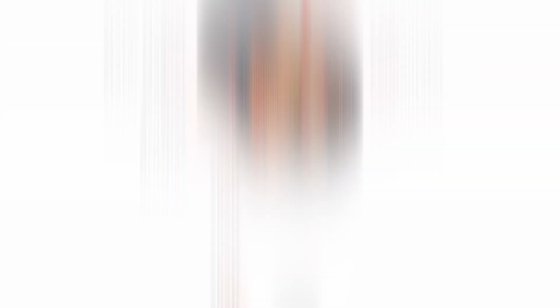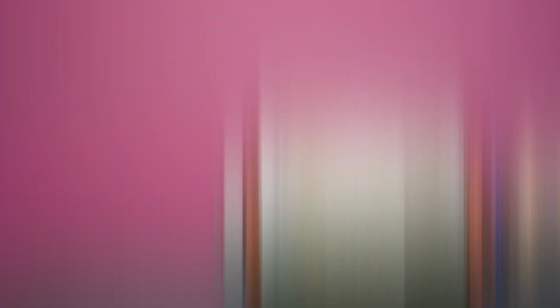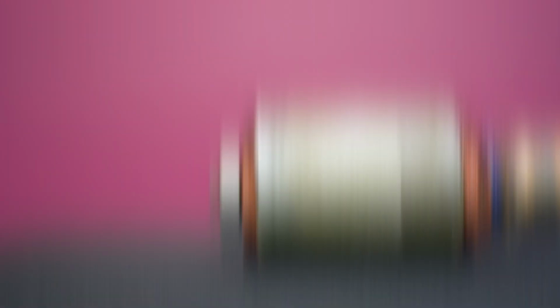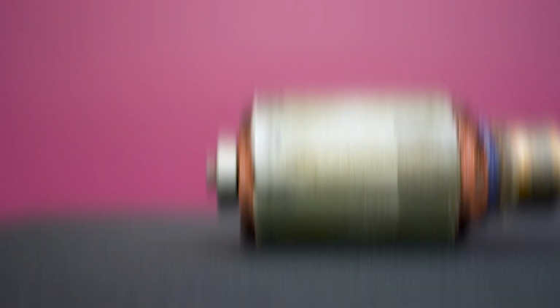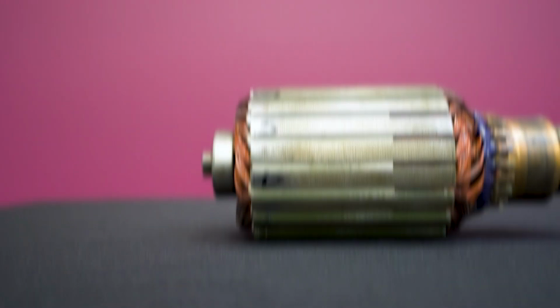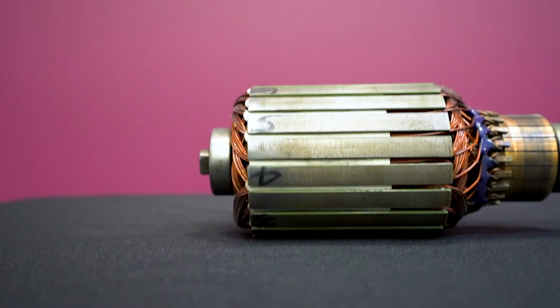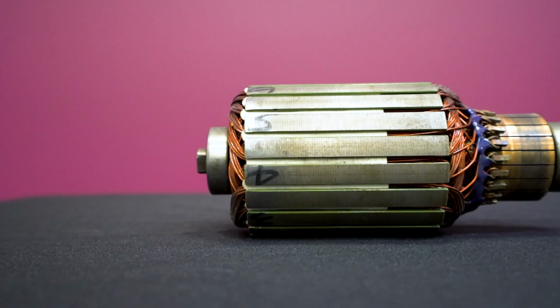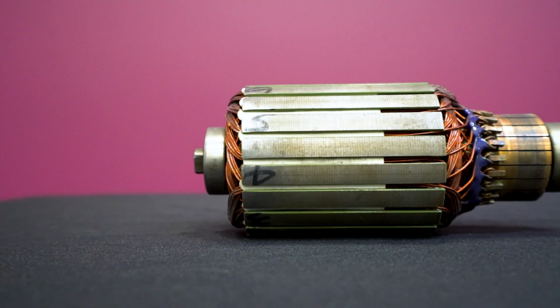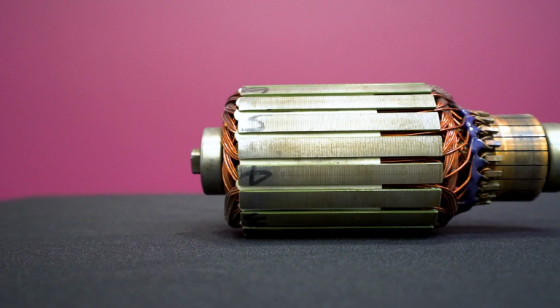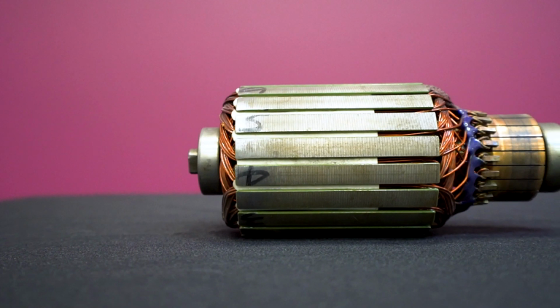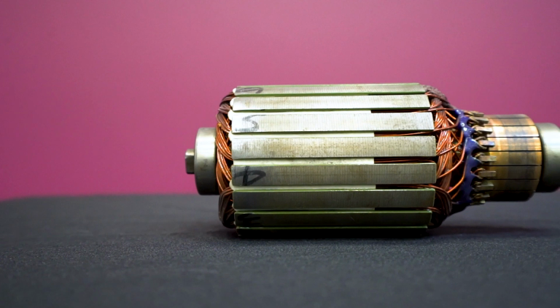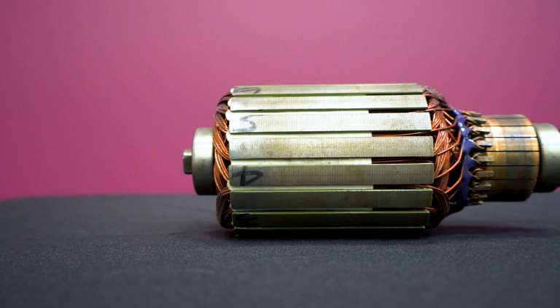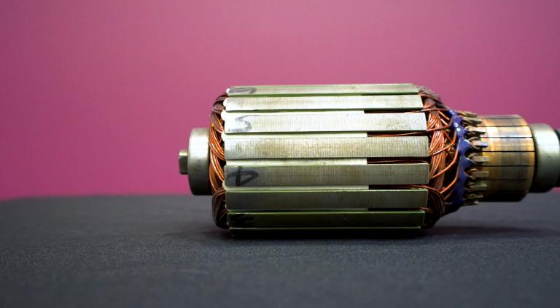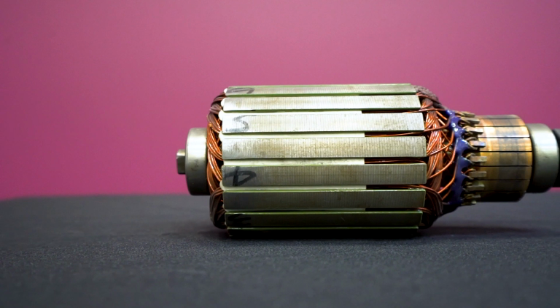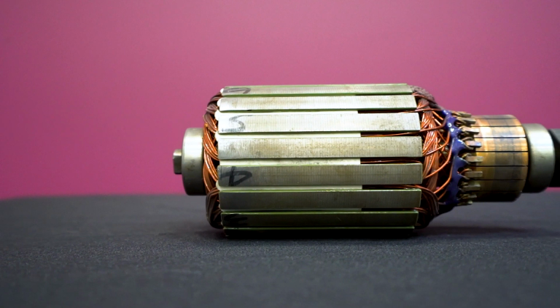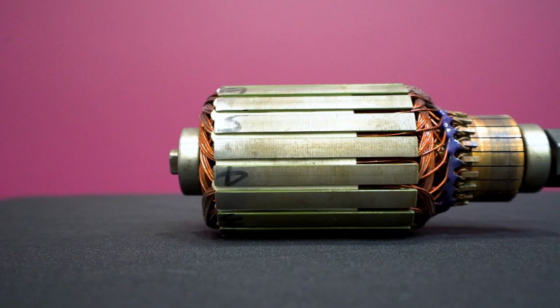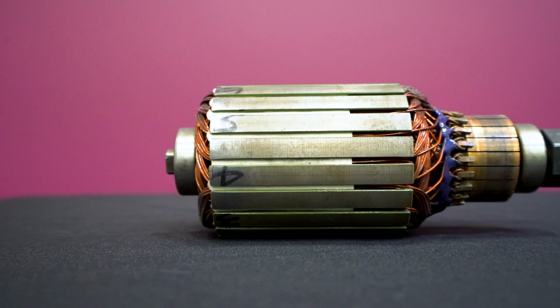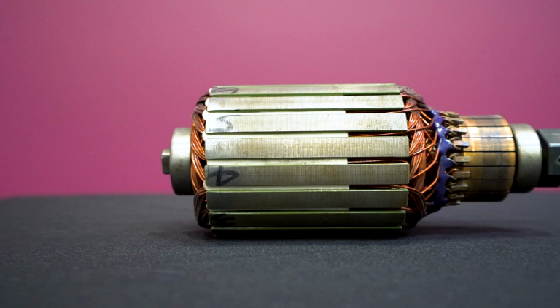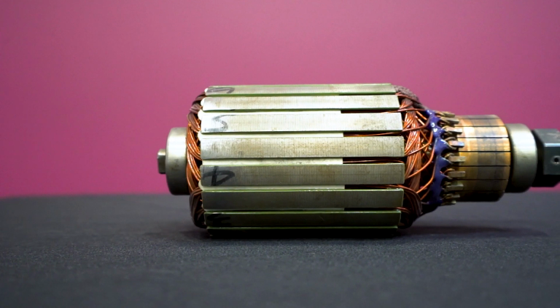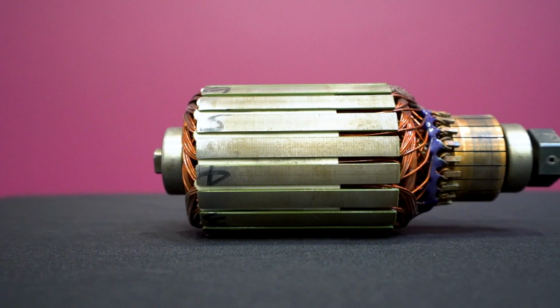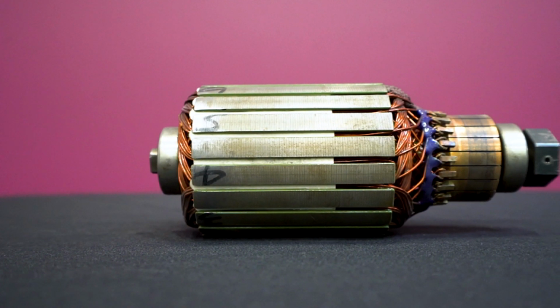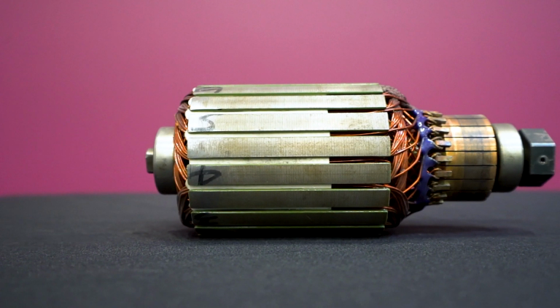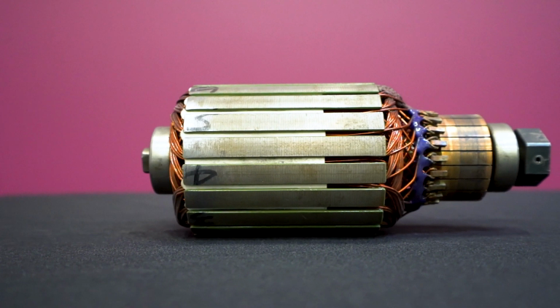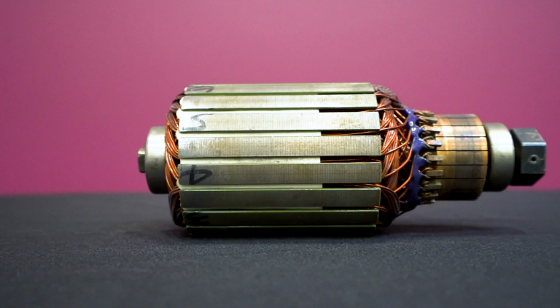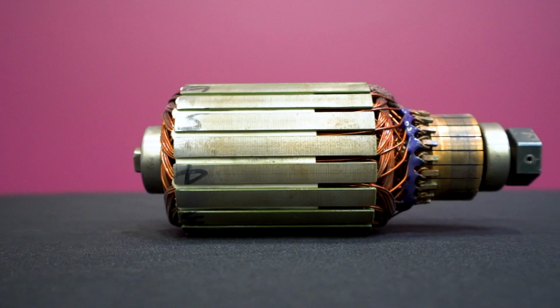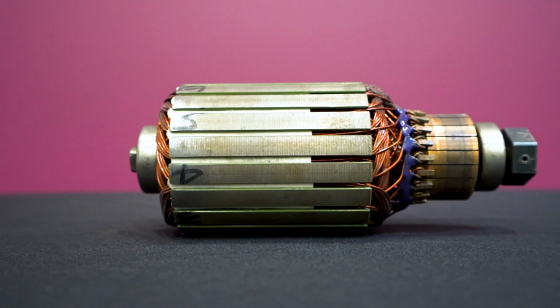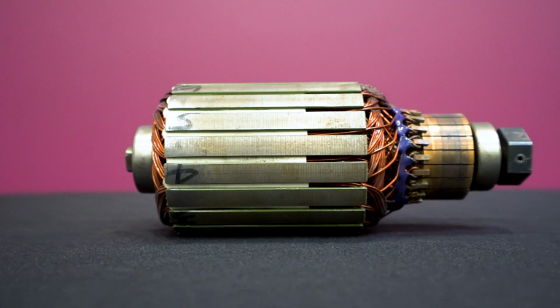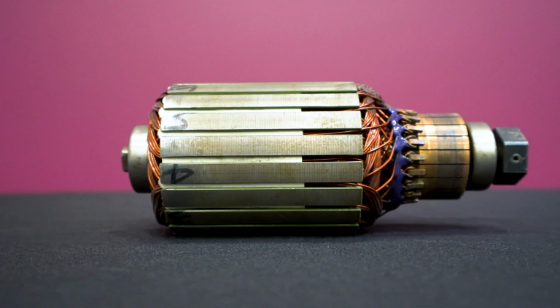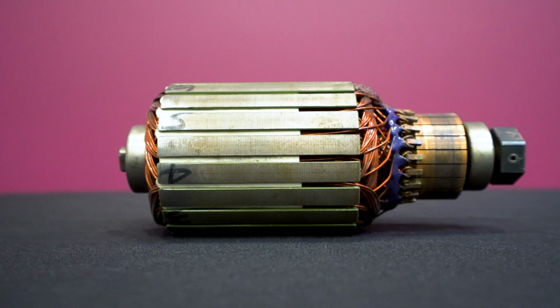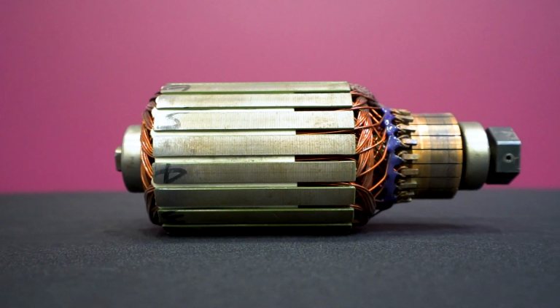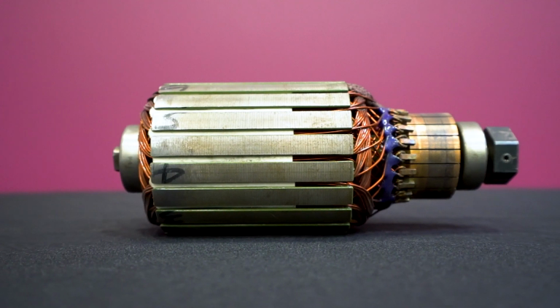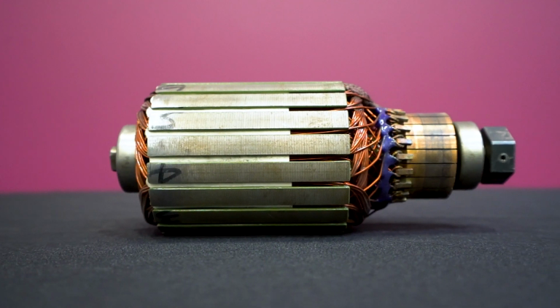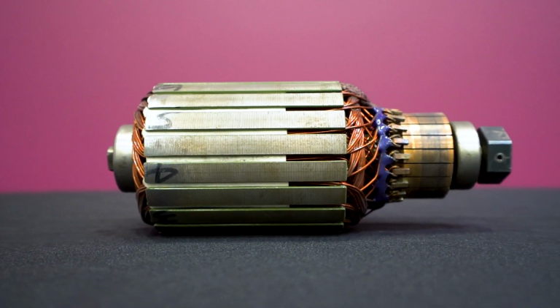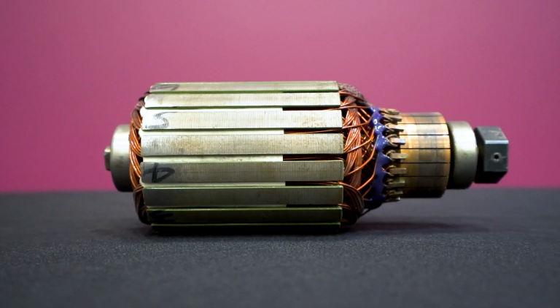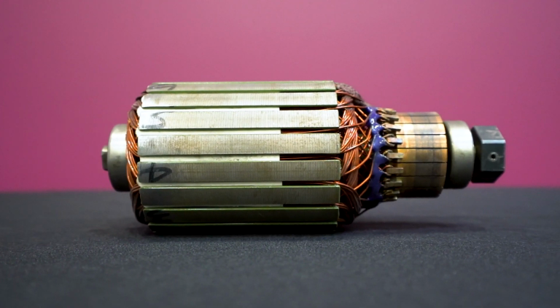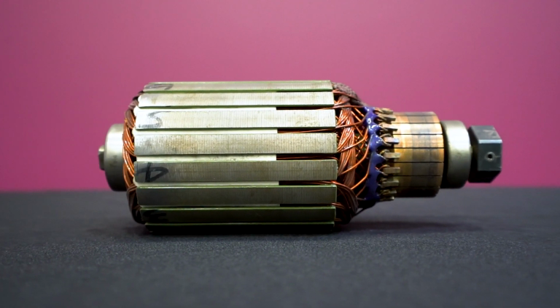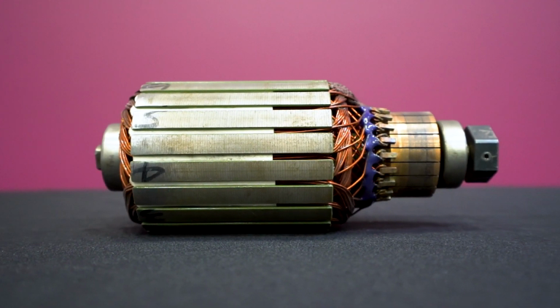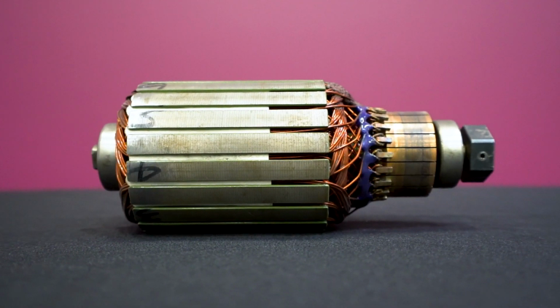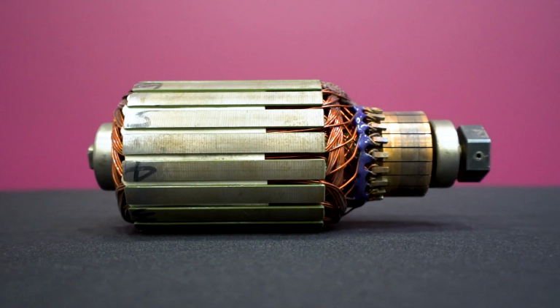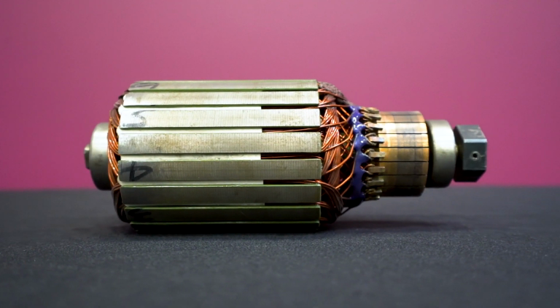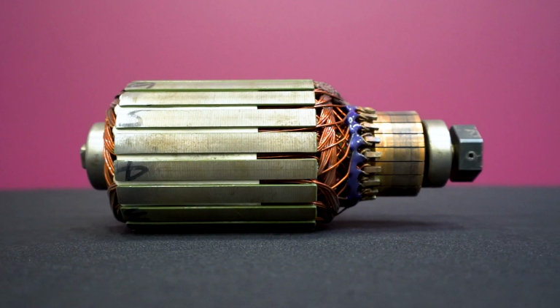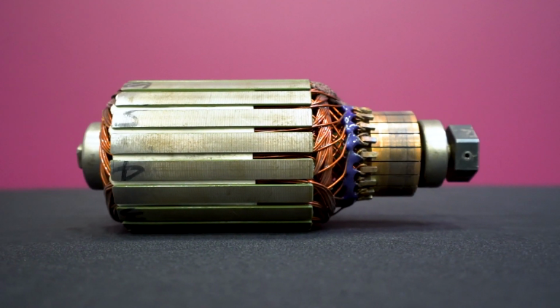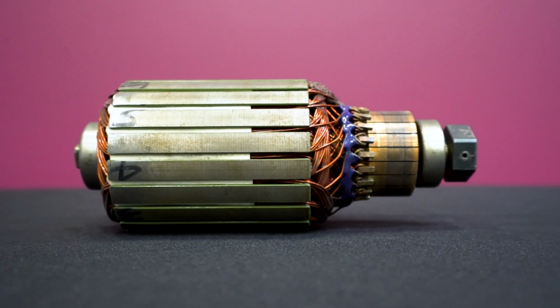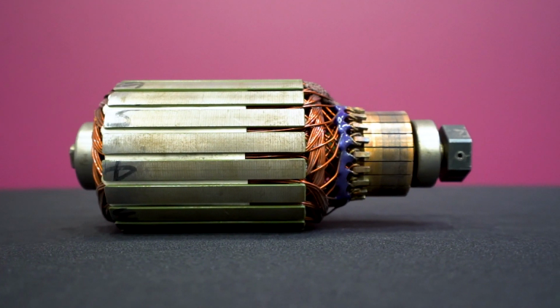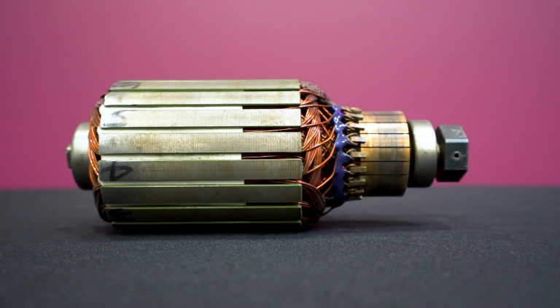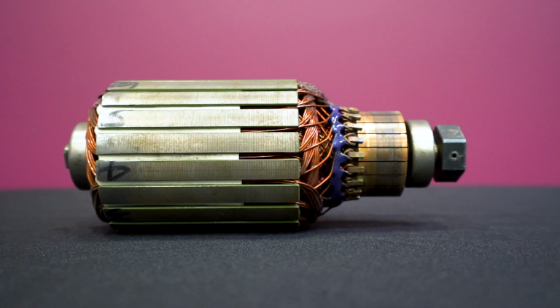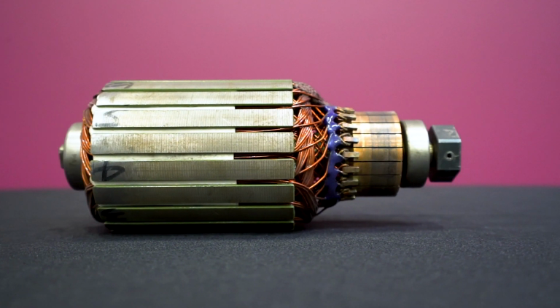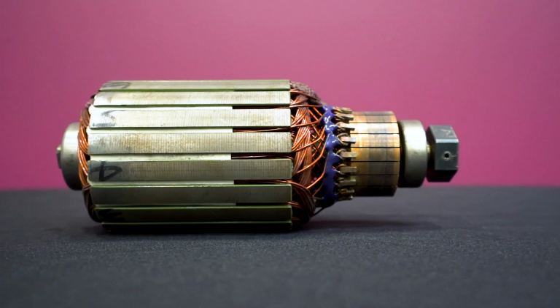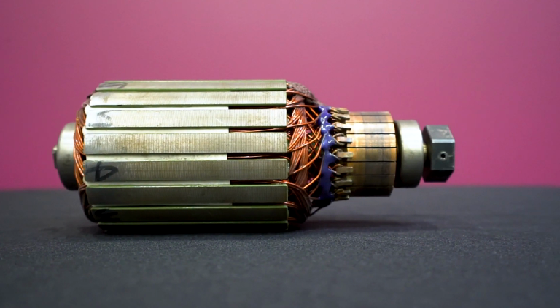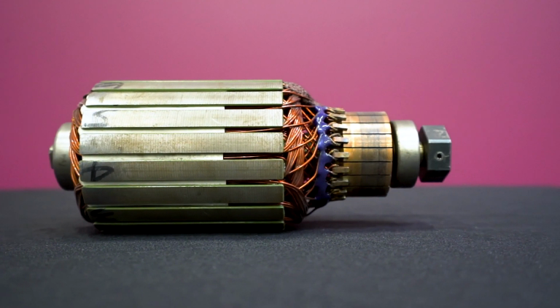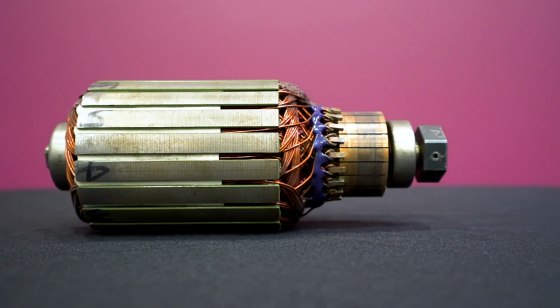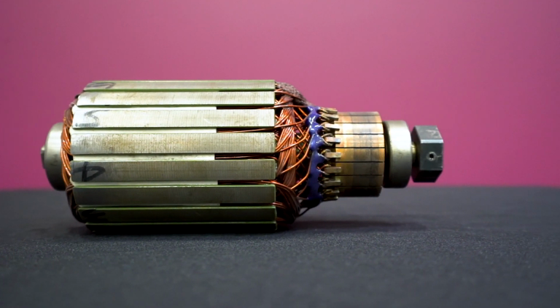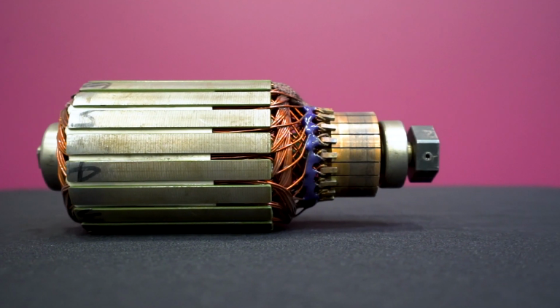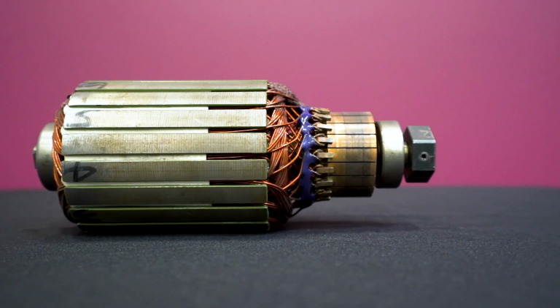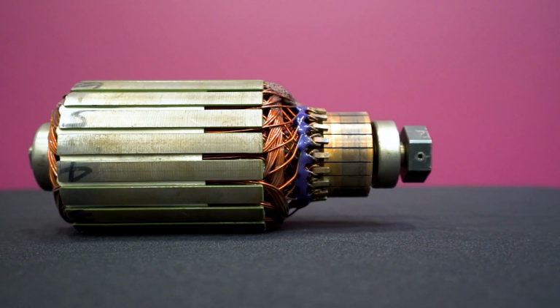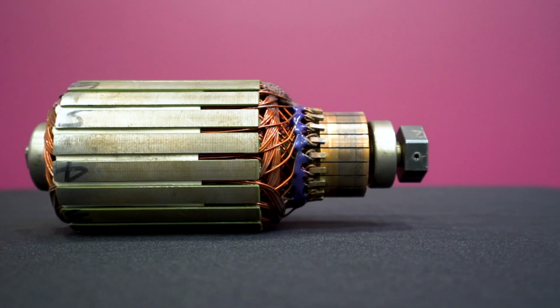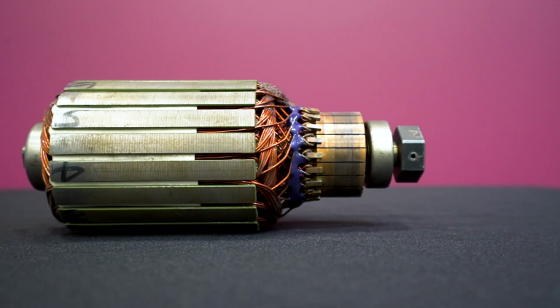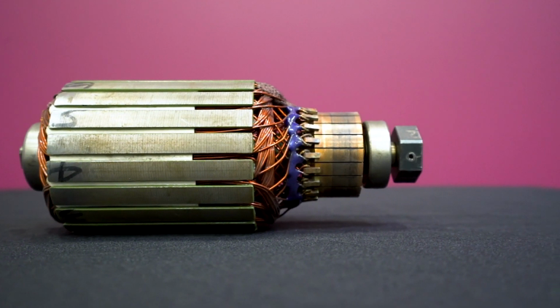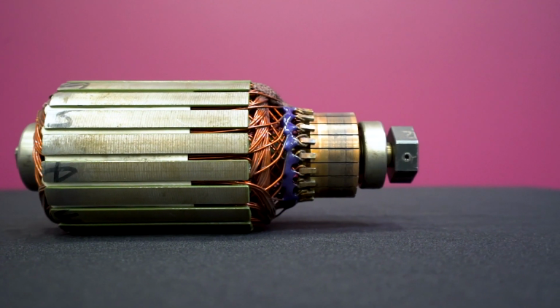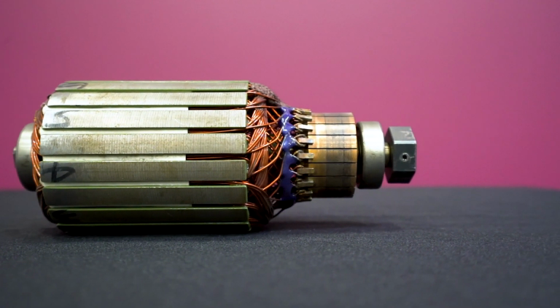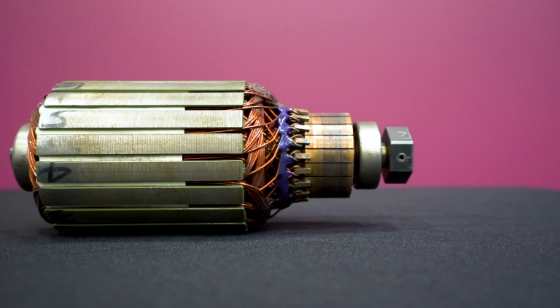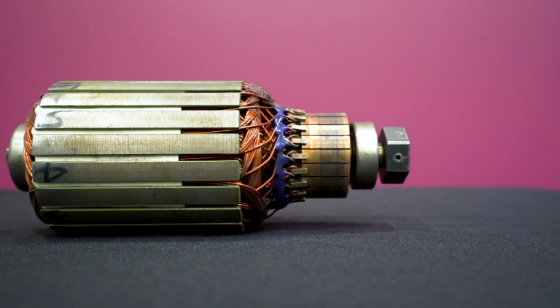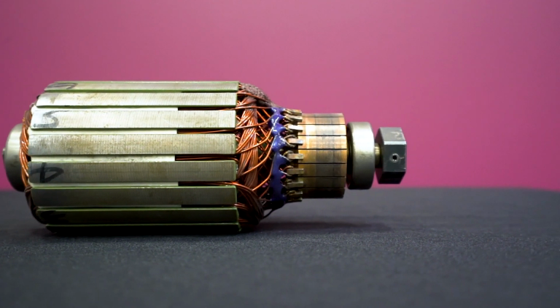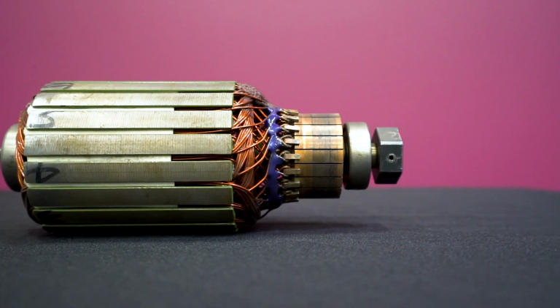The armature is the moving part of the PMDC motor which consists of the windings, commutator, and the output shaft.